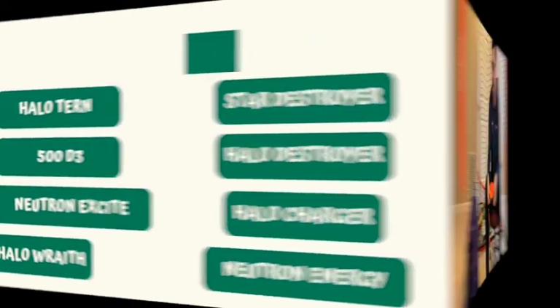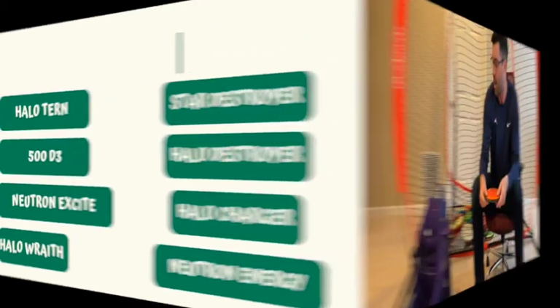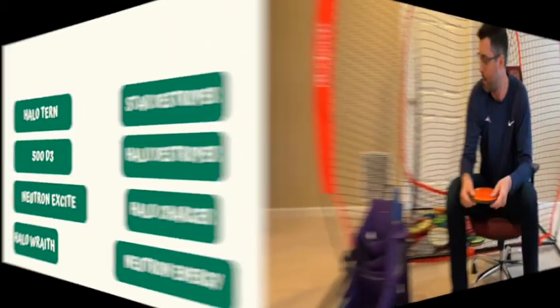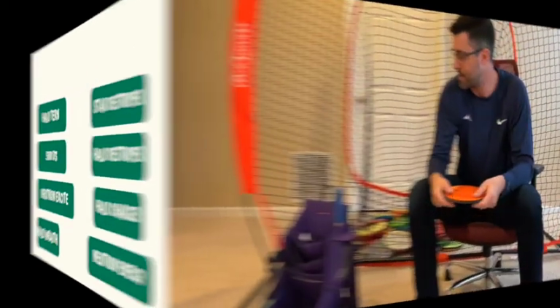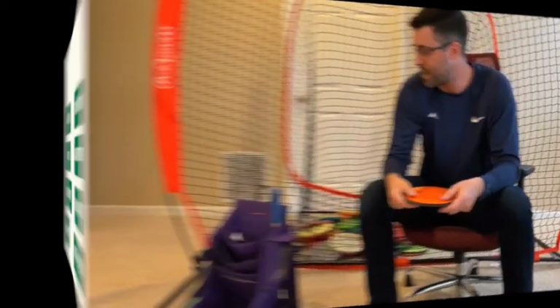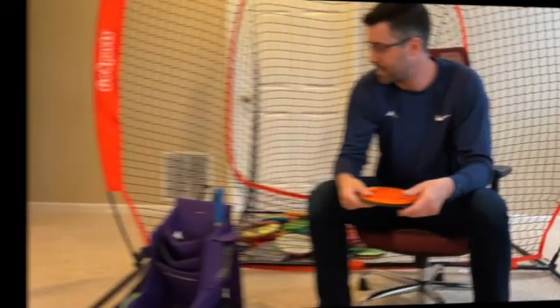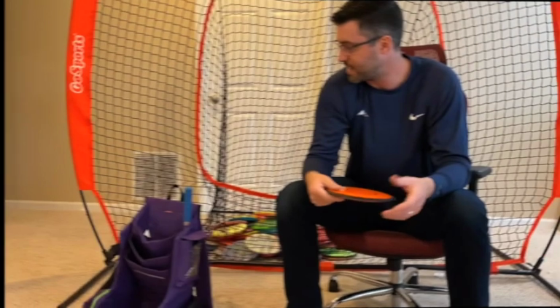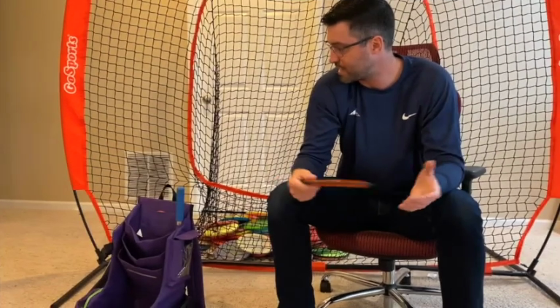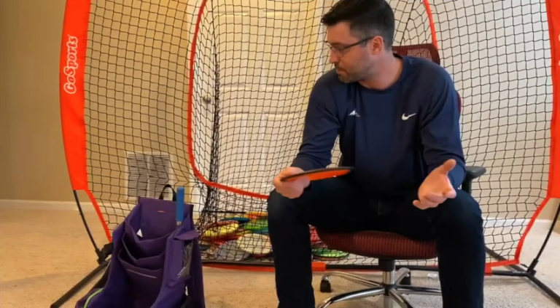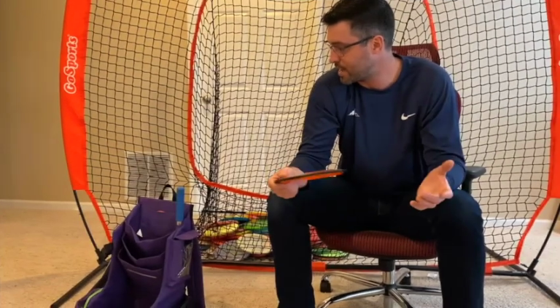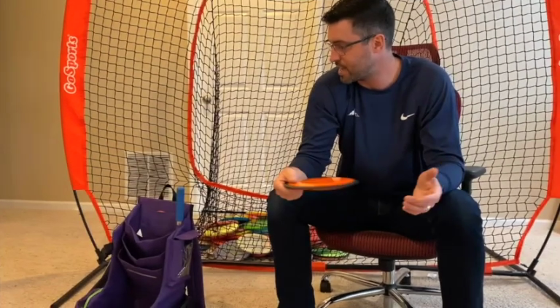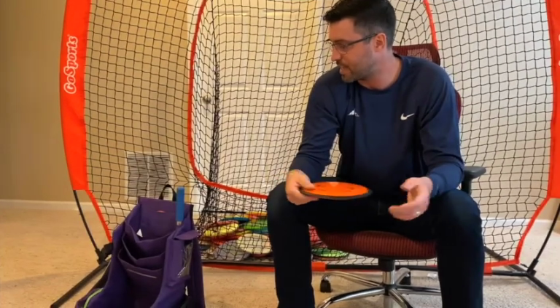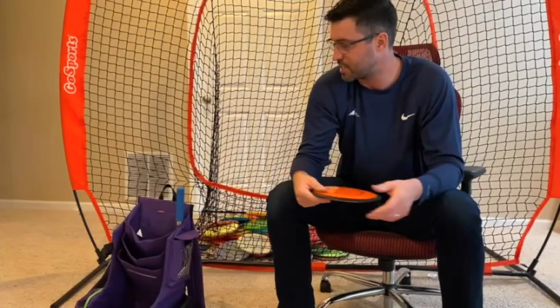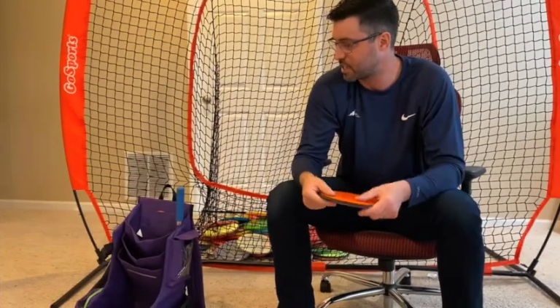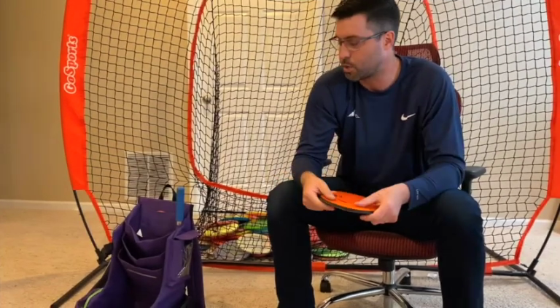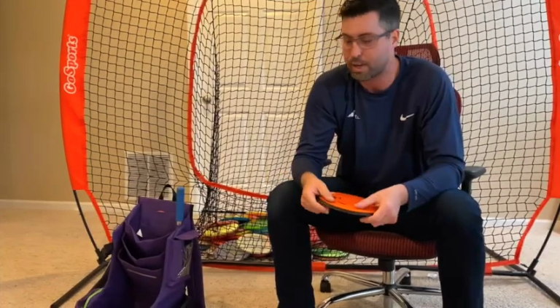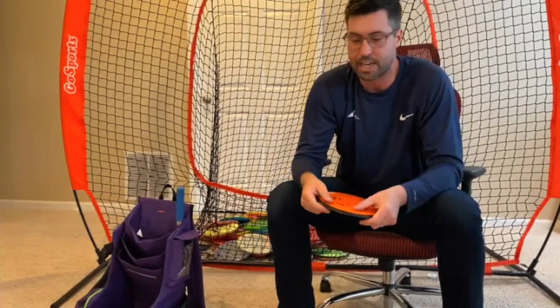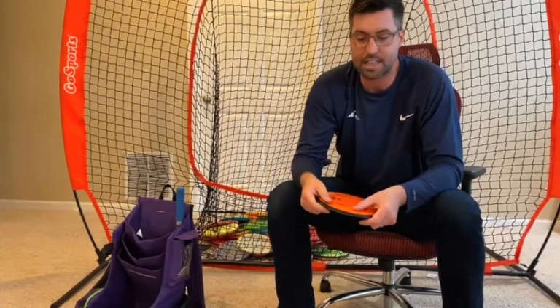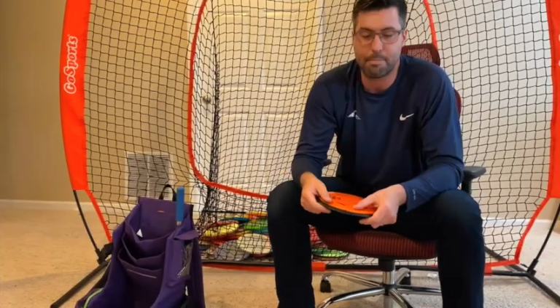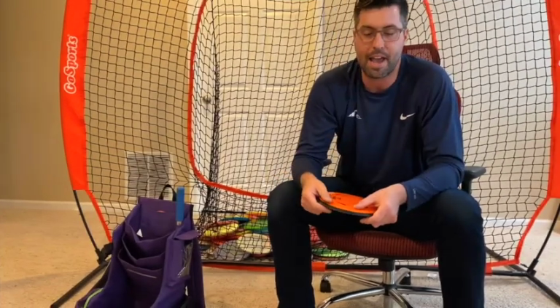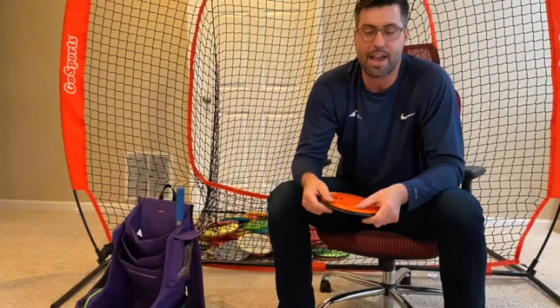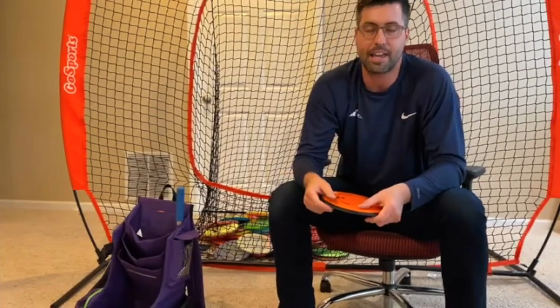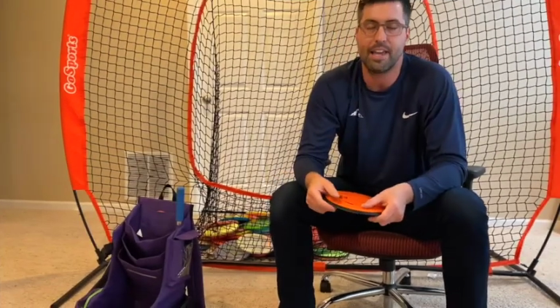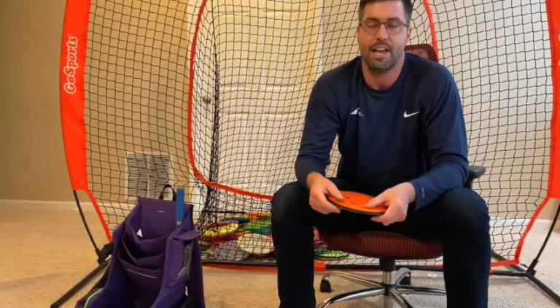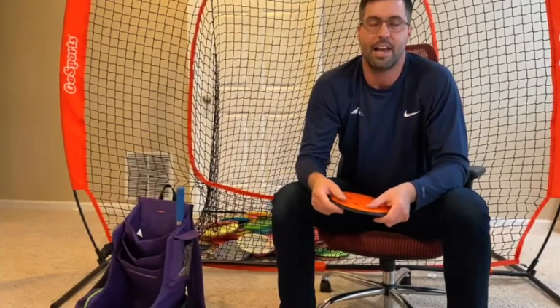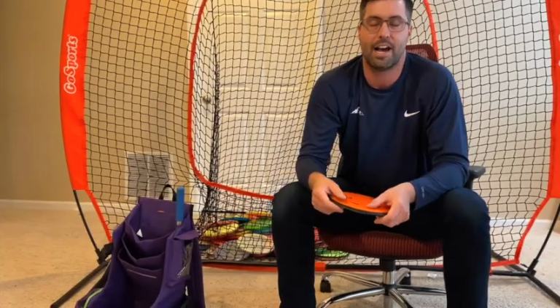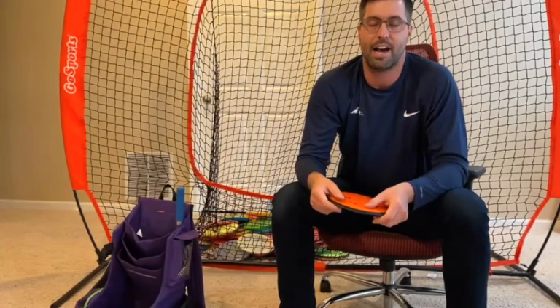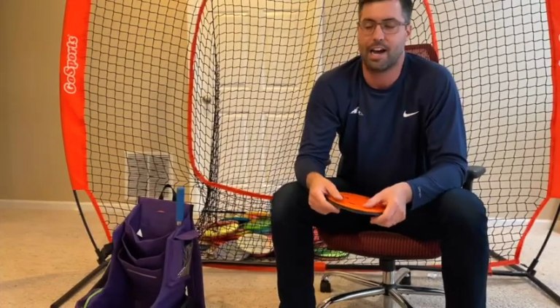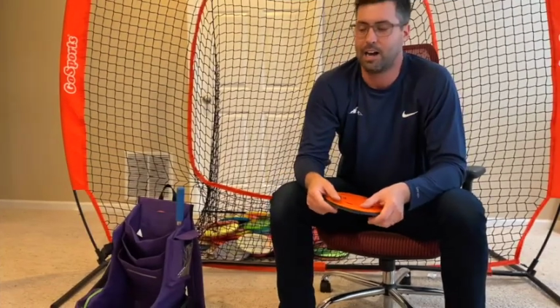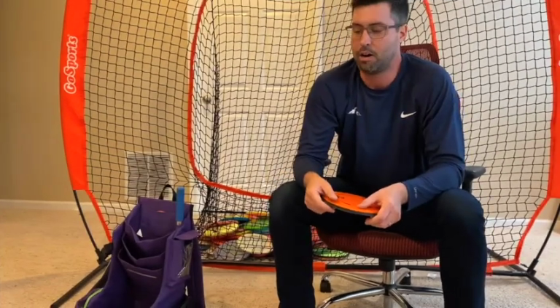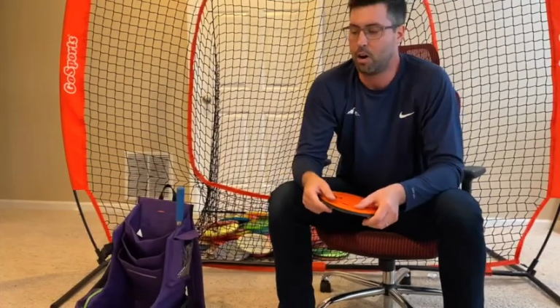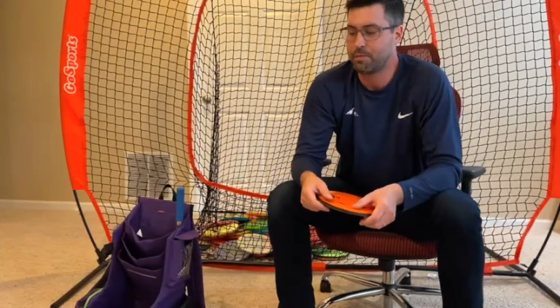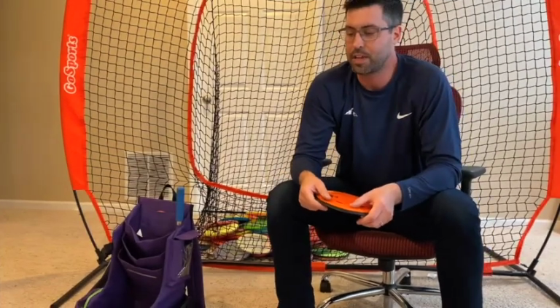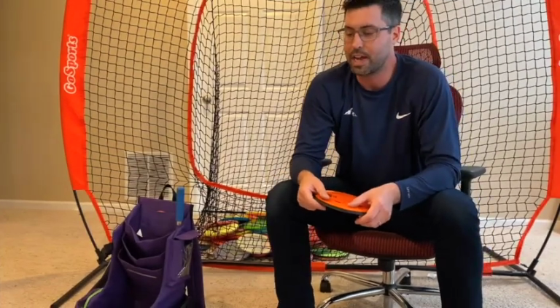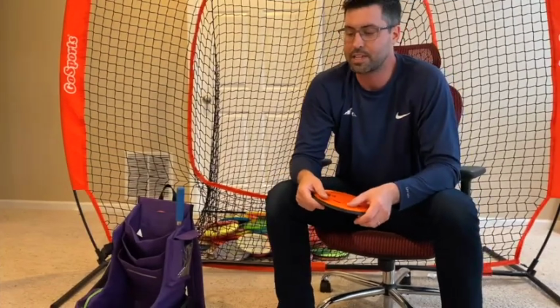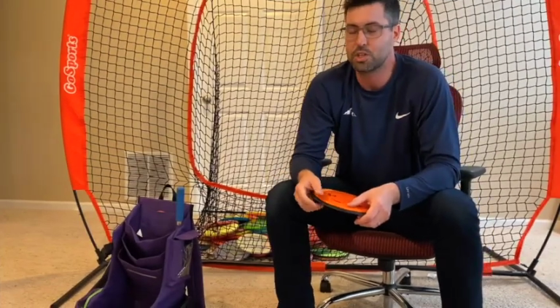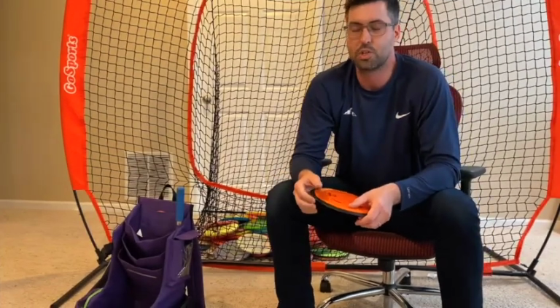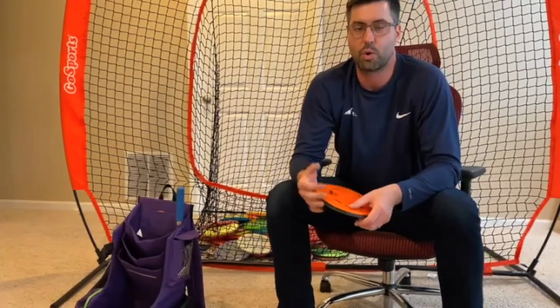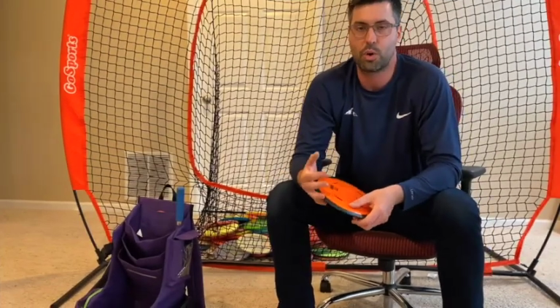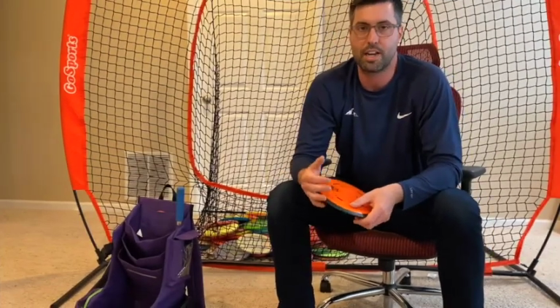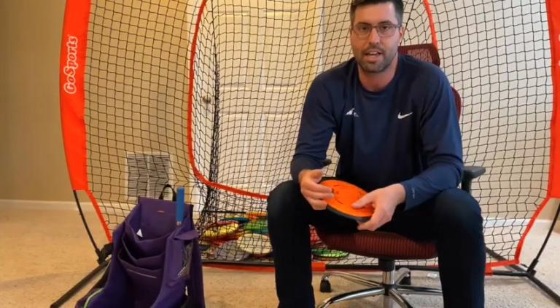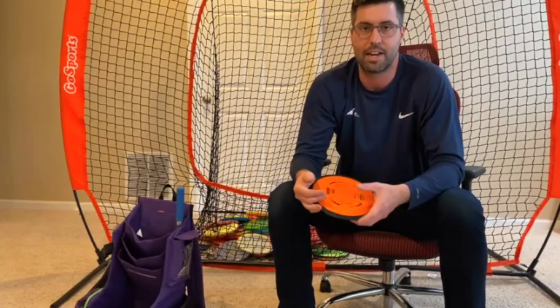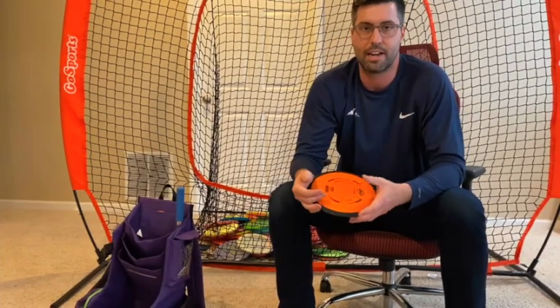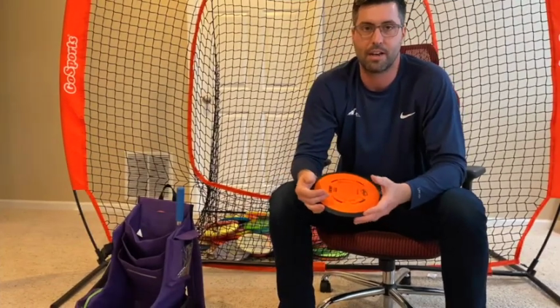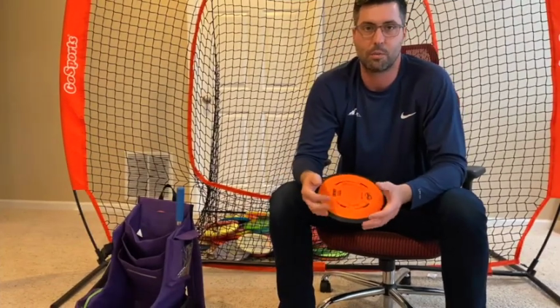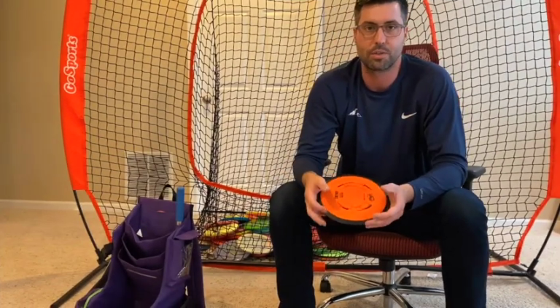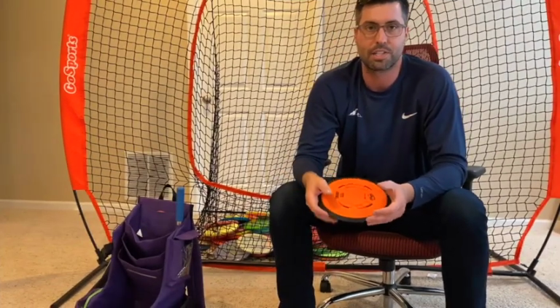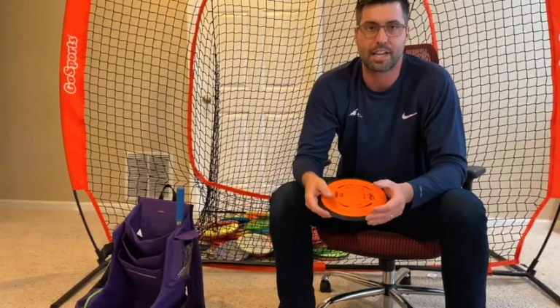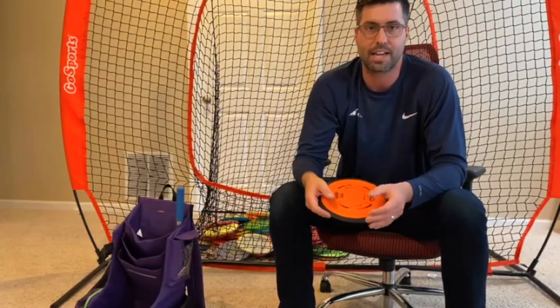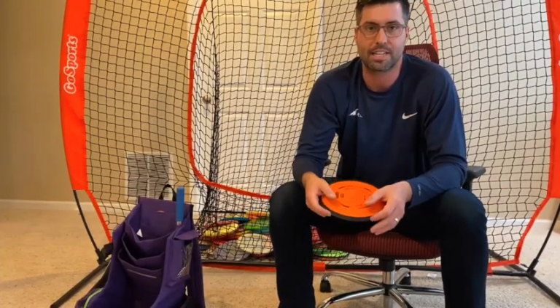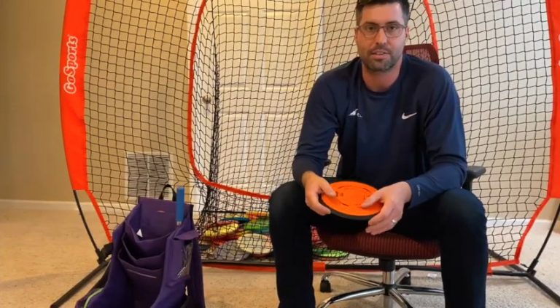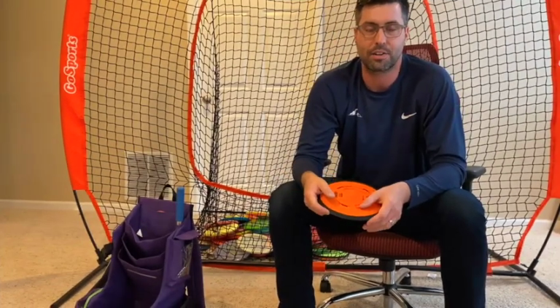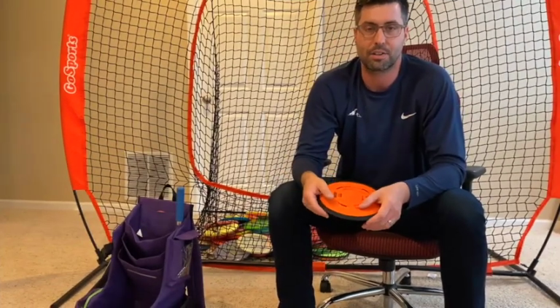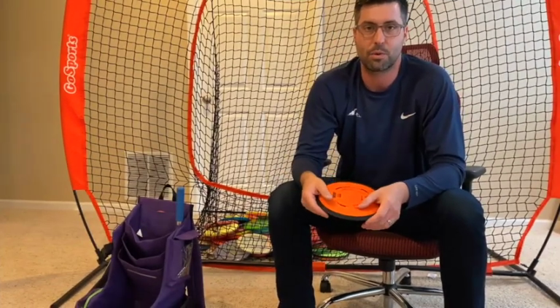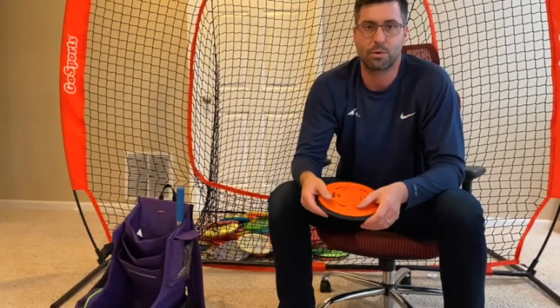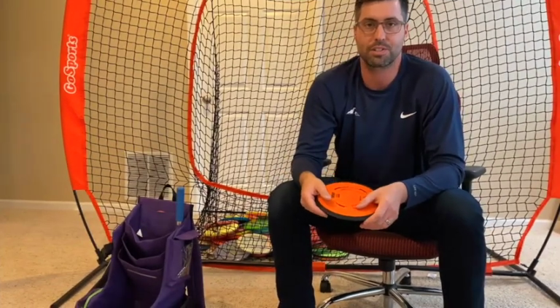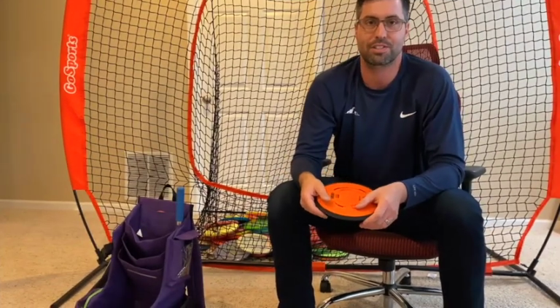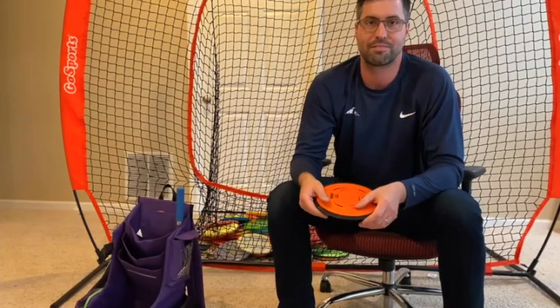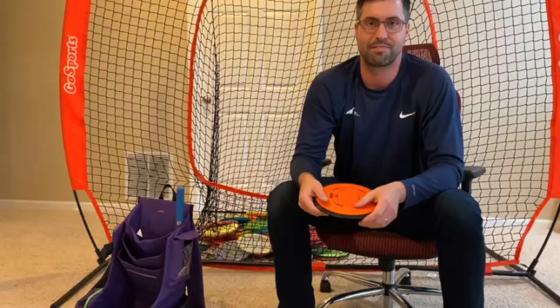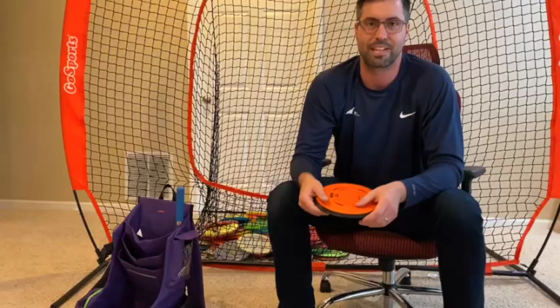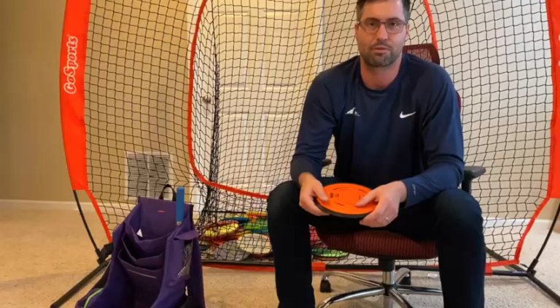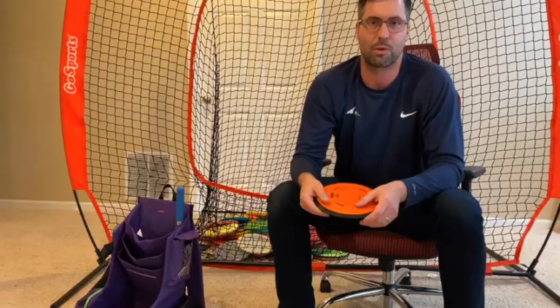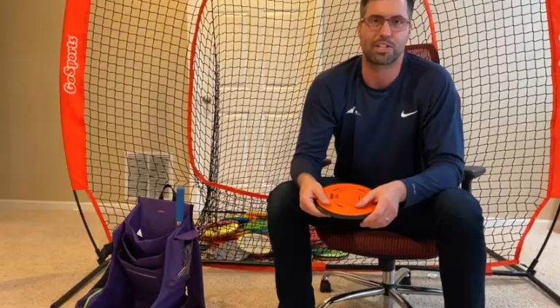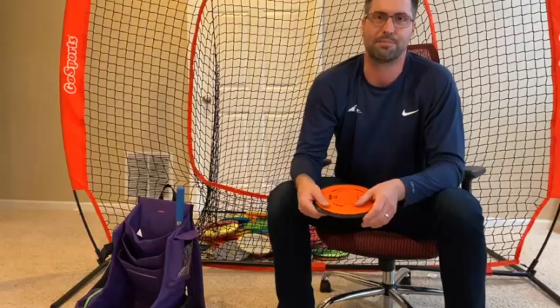Anyways guys, that's me — that's the quick in the bag. Hope you guys enjoyed, and we'll see you guys out there on the course. Thanks for watching.